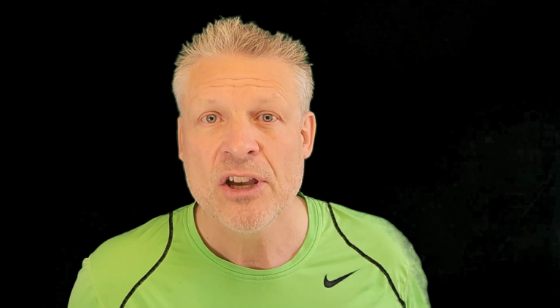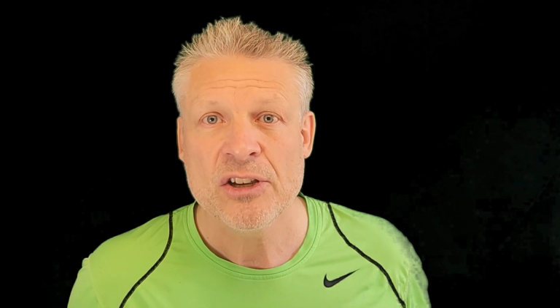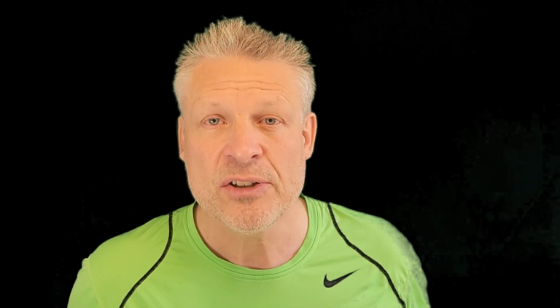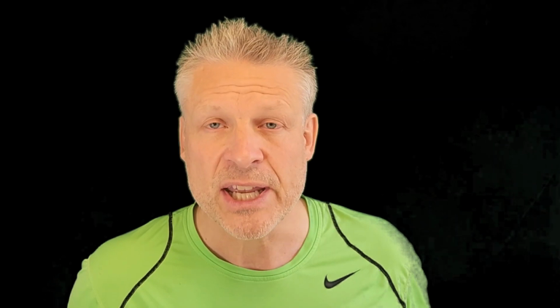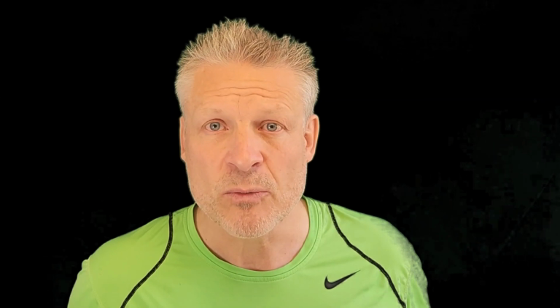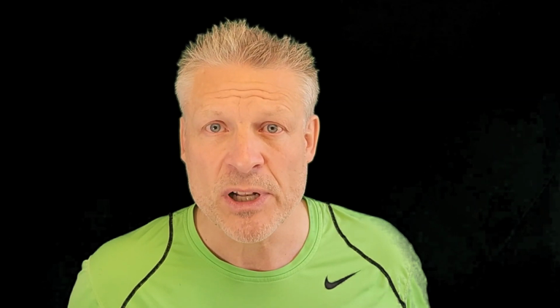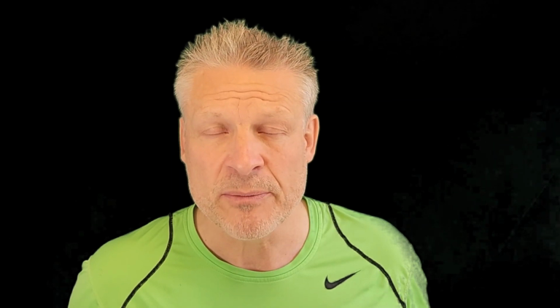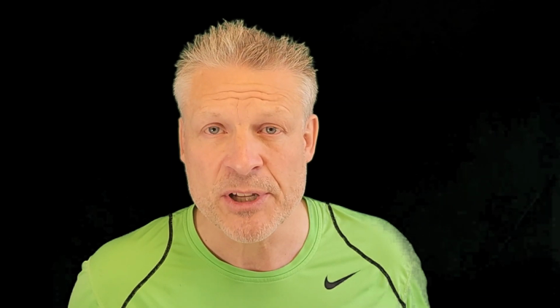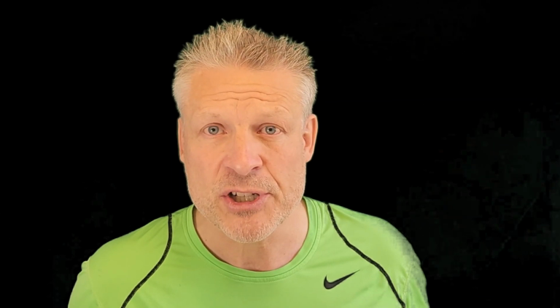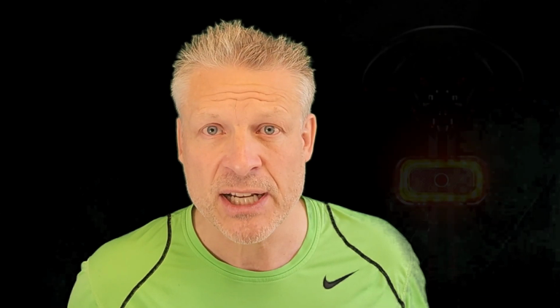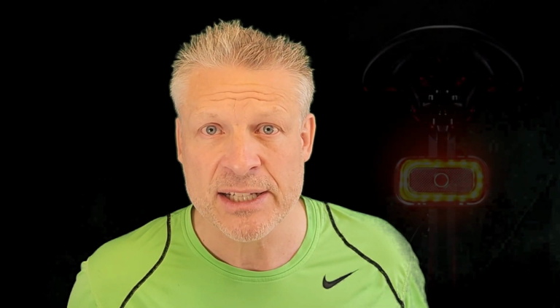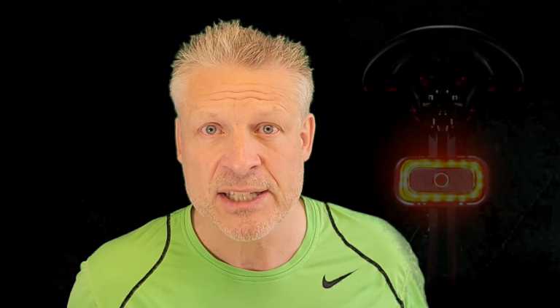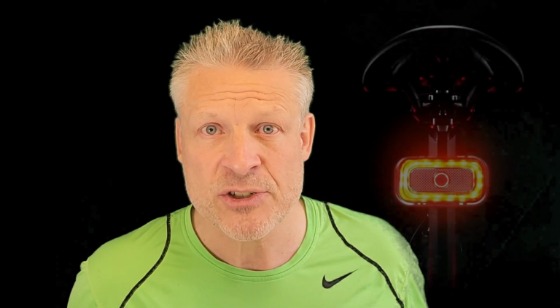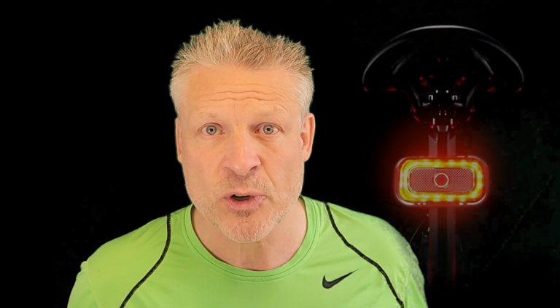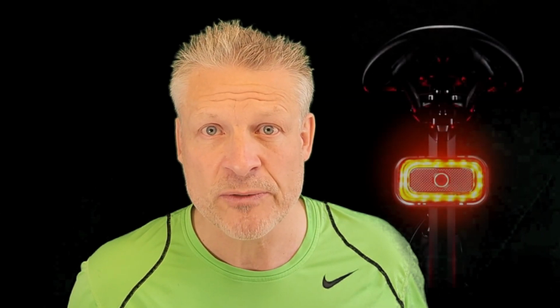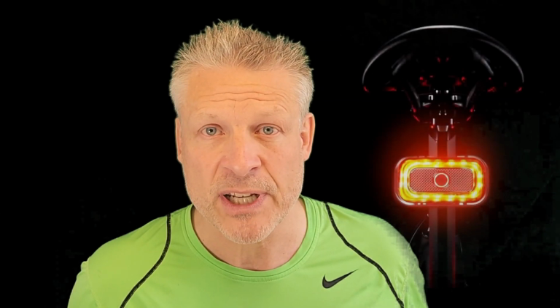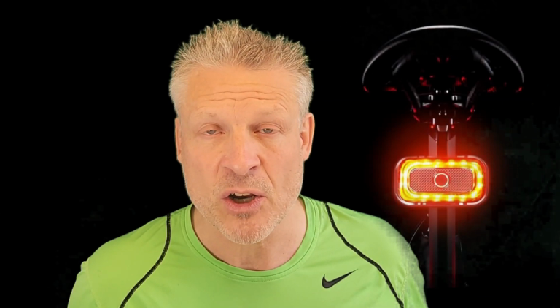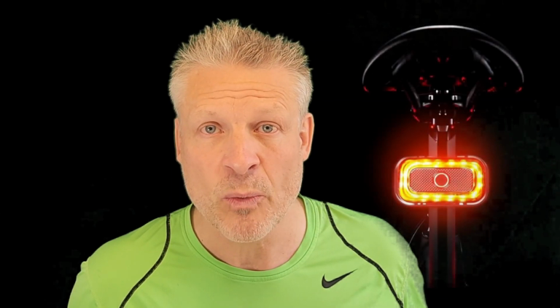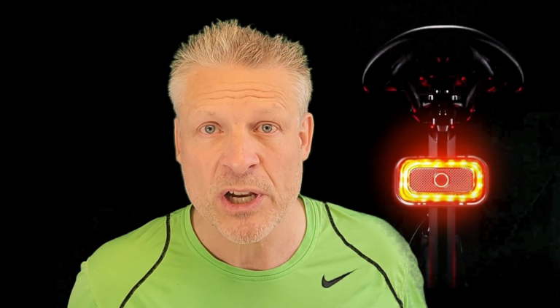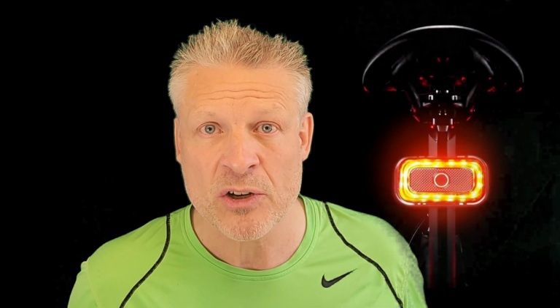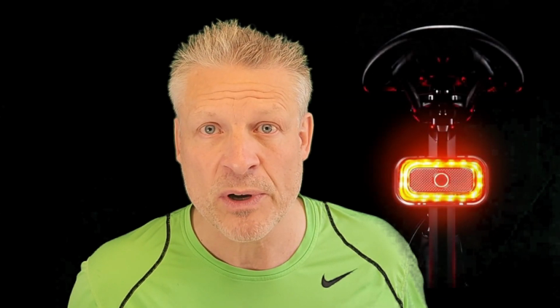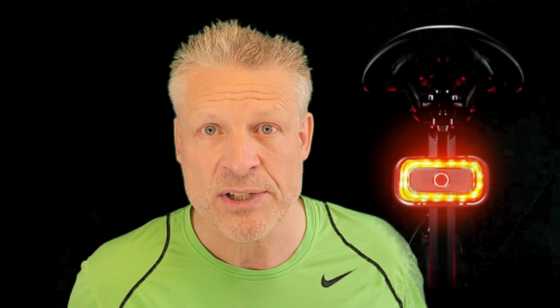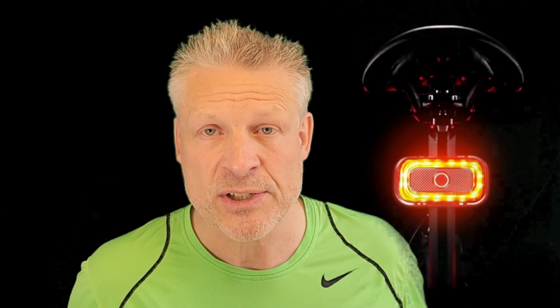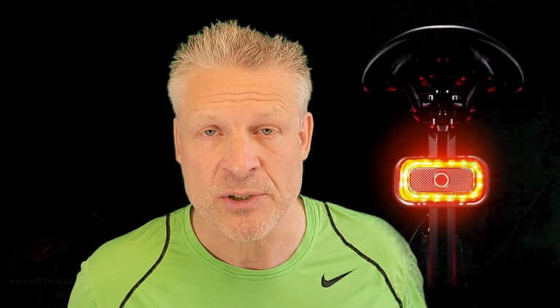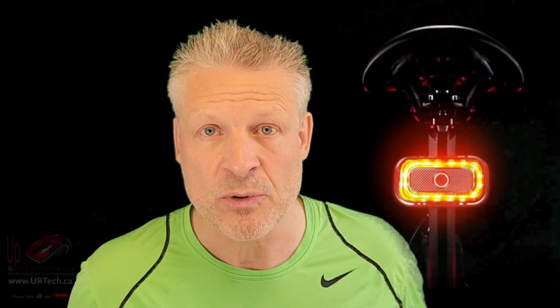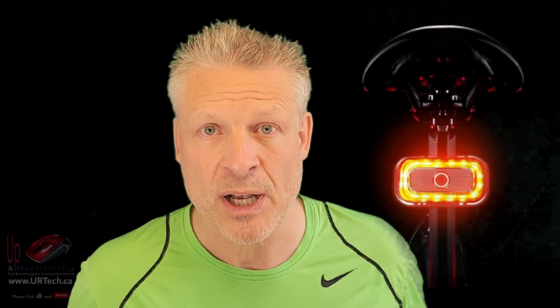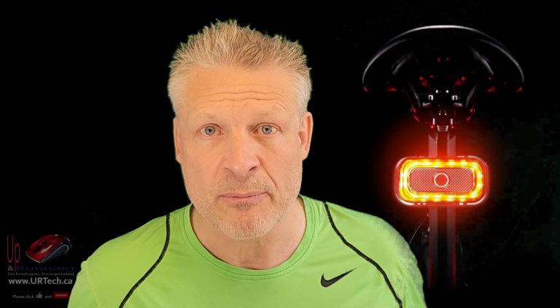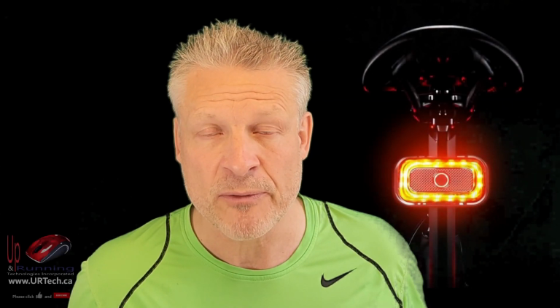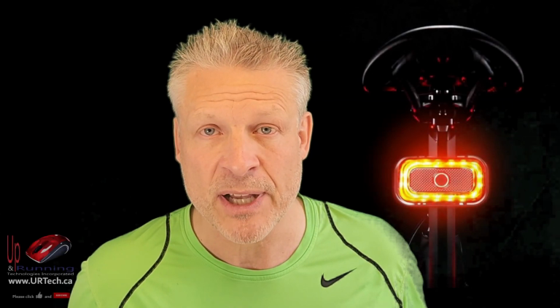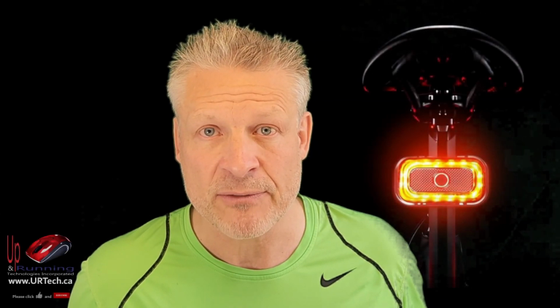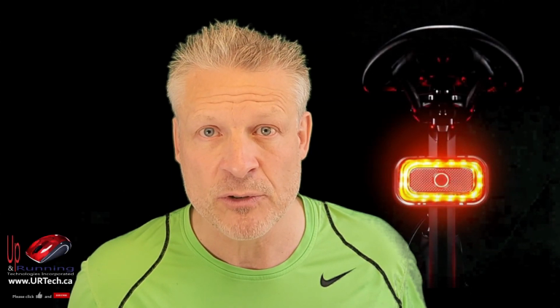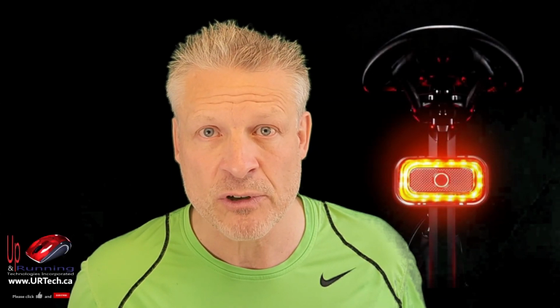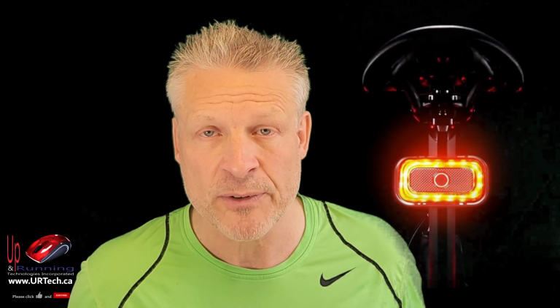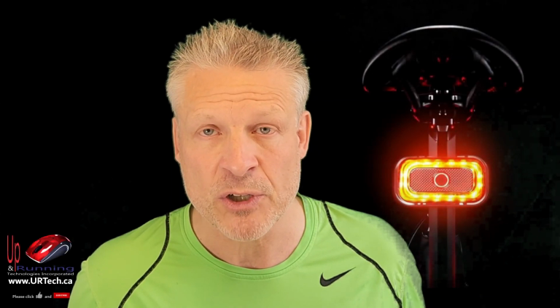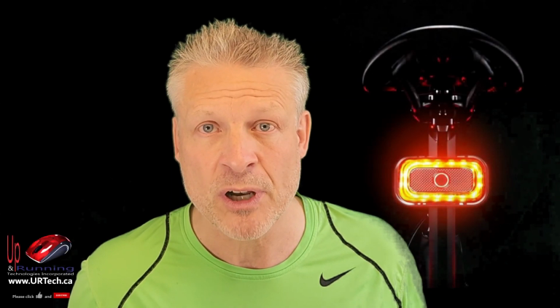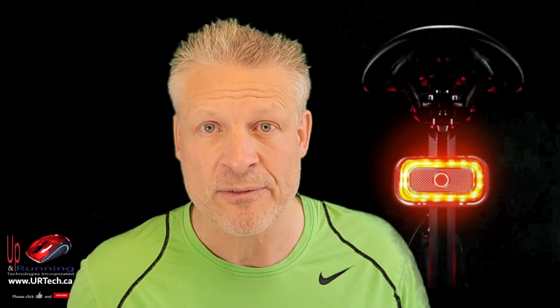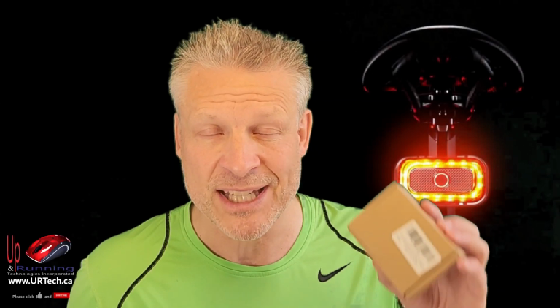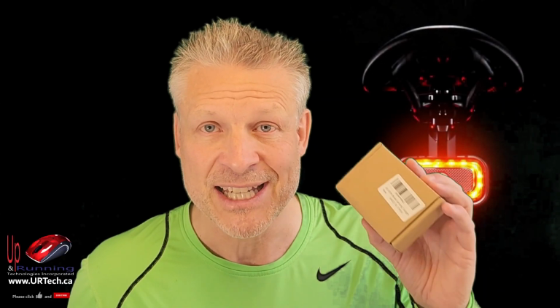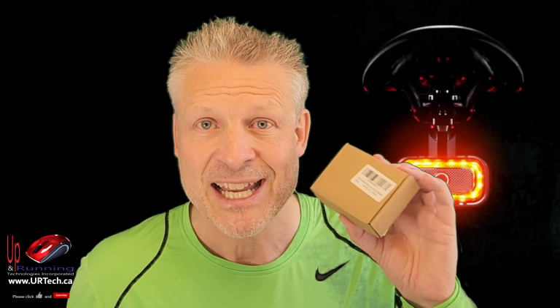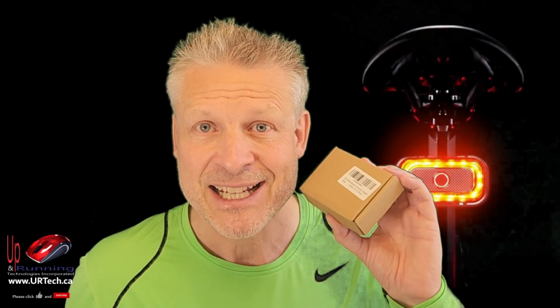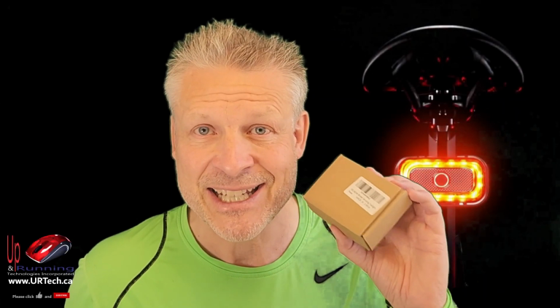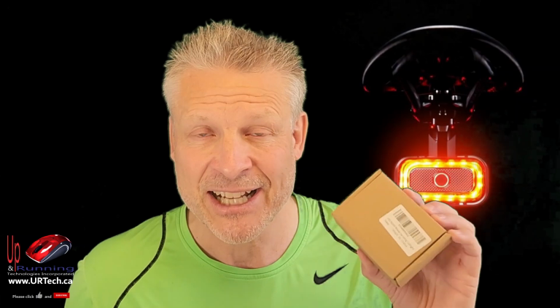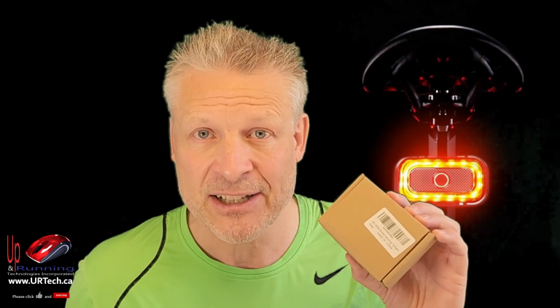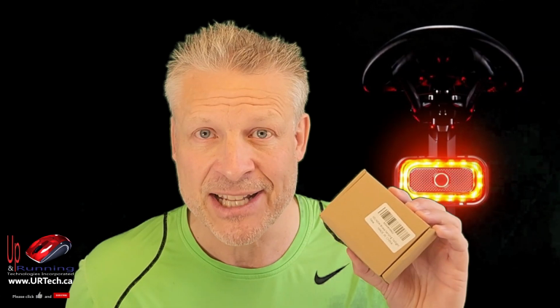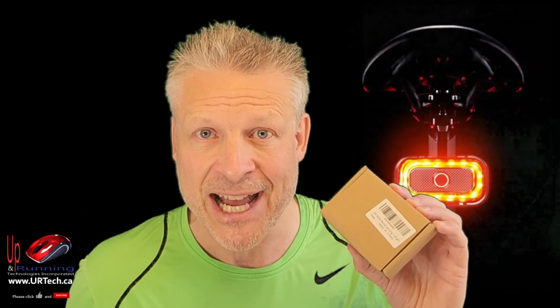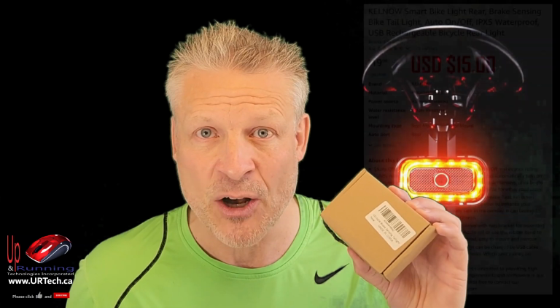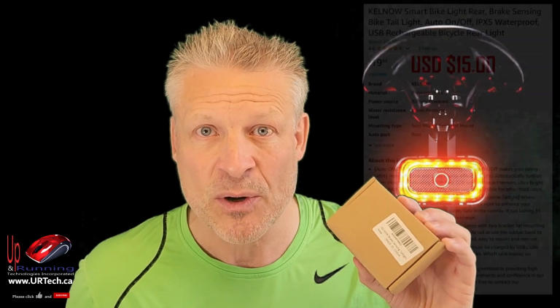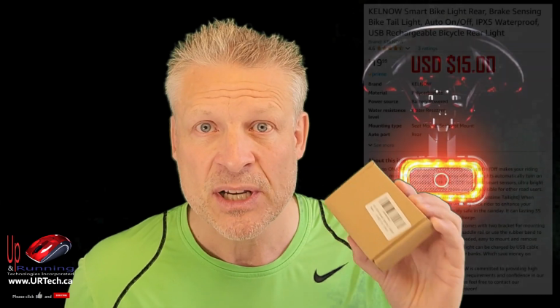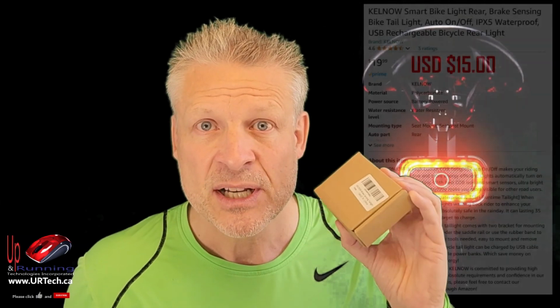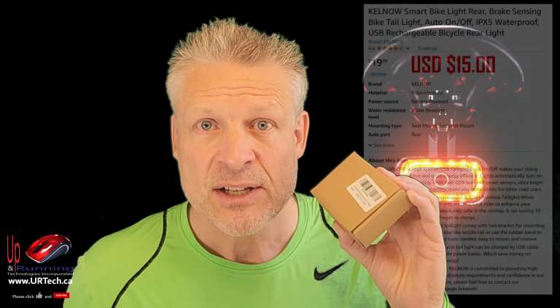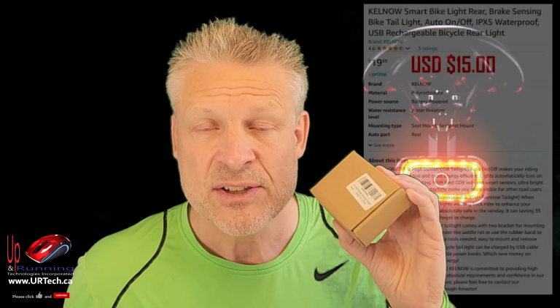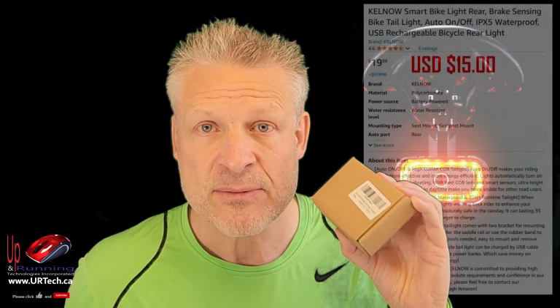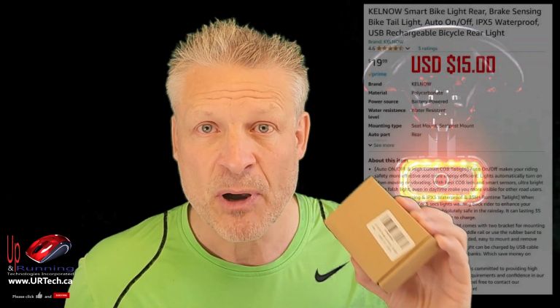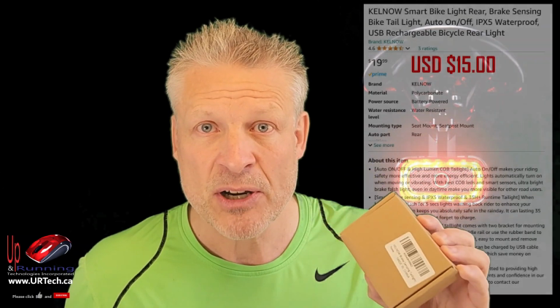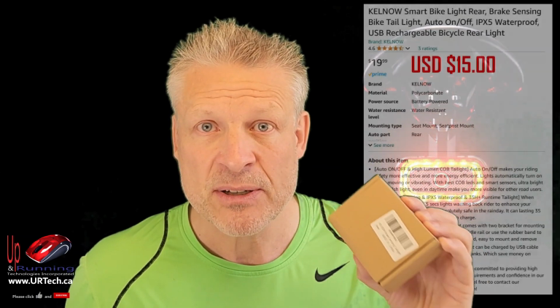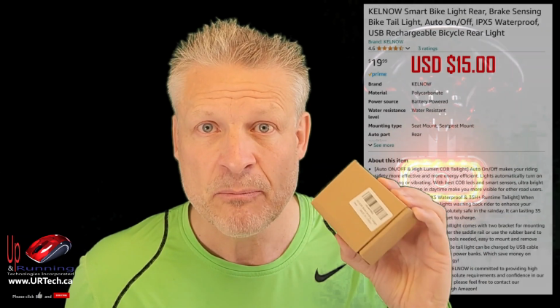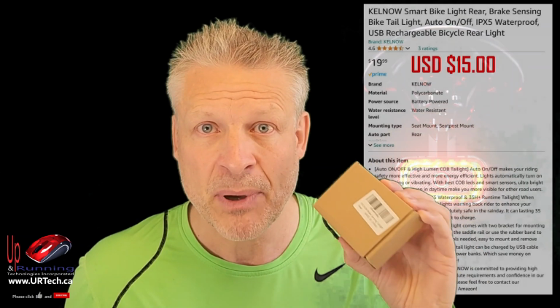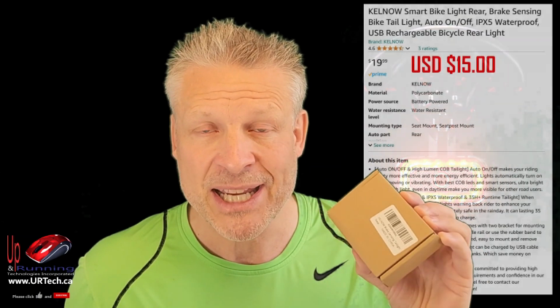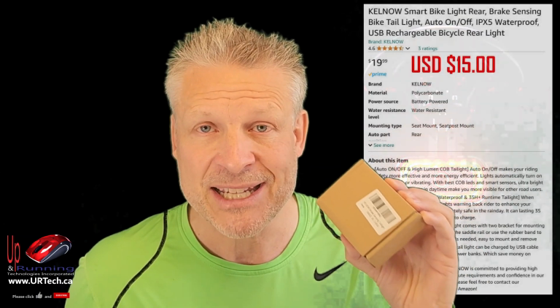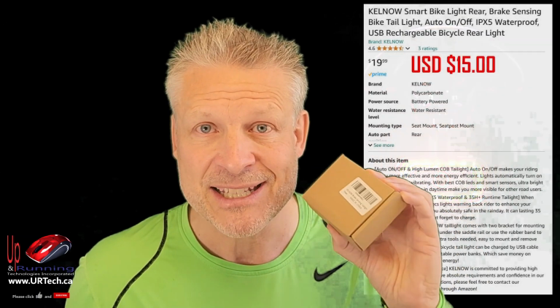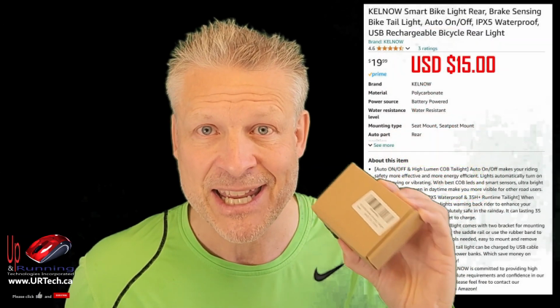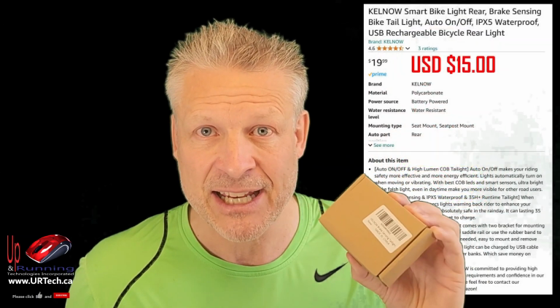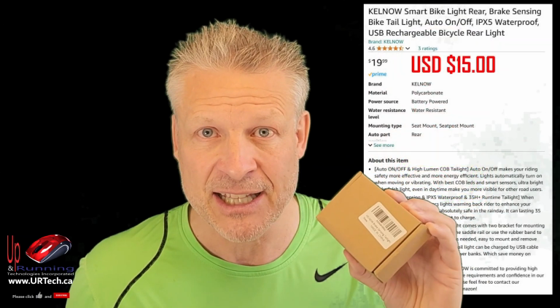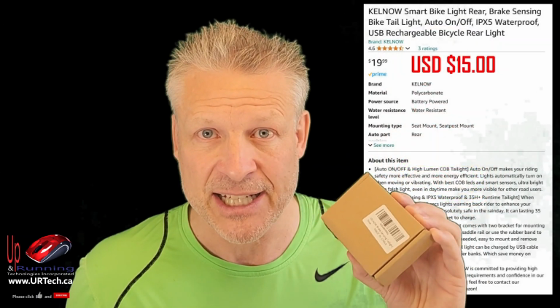Good day and welcome to the channel. In this short video we are going to provide a full review of the Kelmau Smart Bike Tail Light.